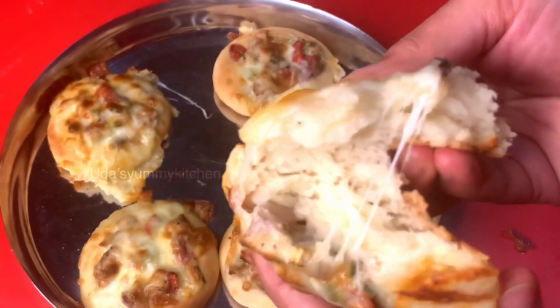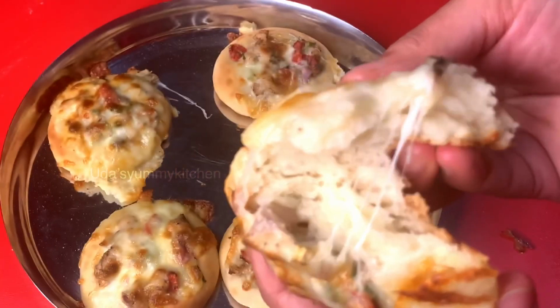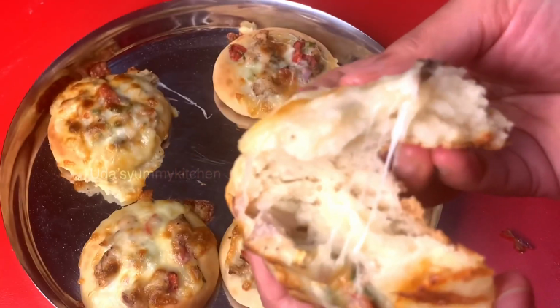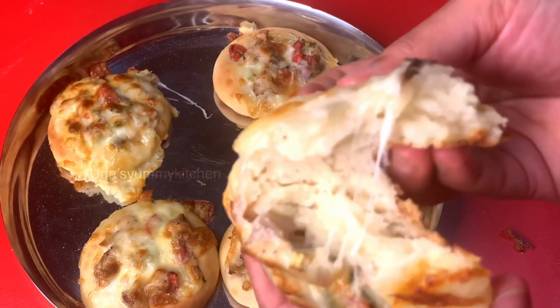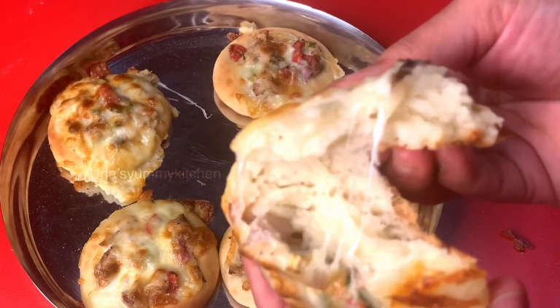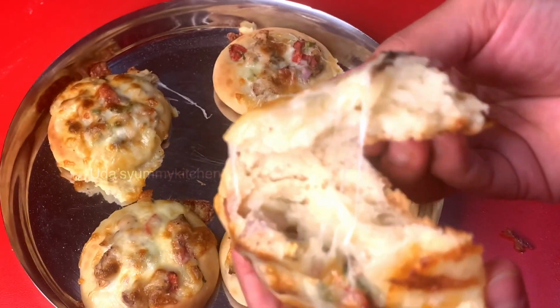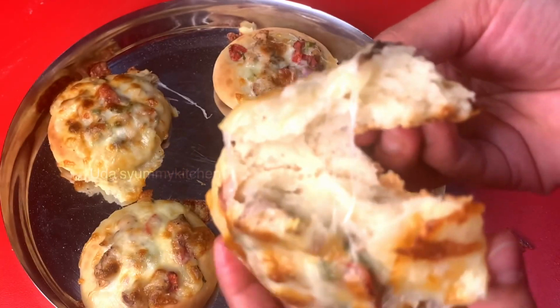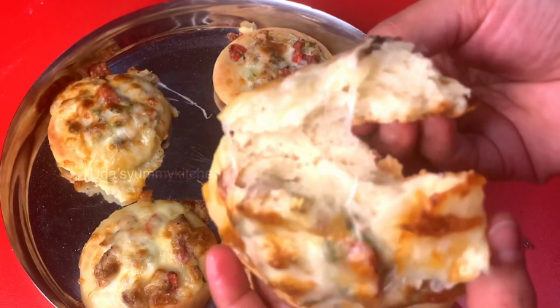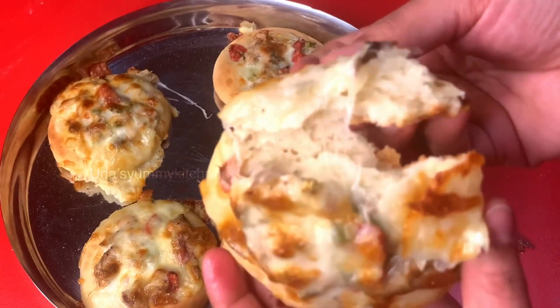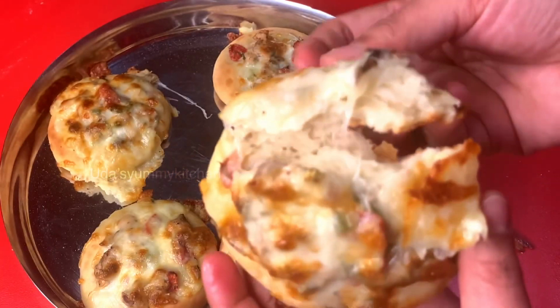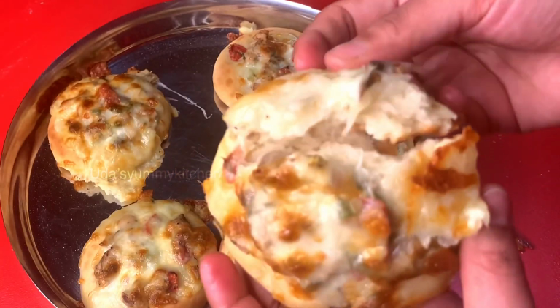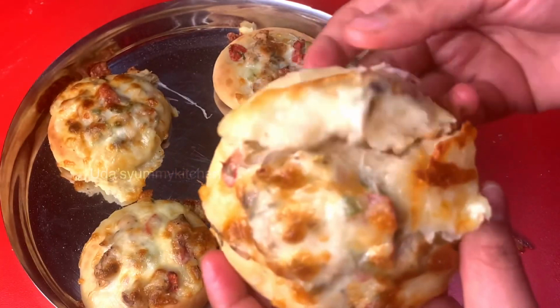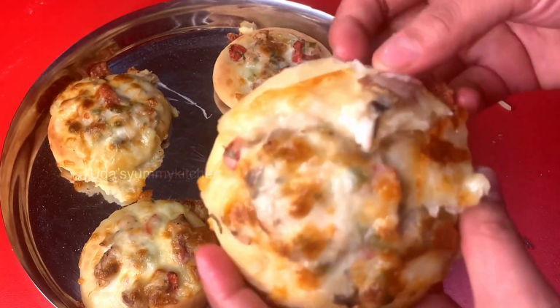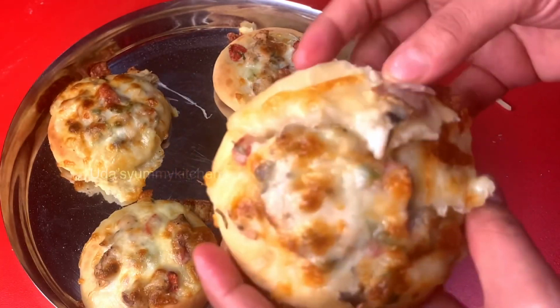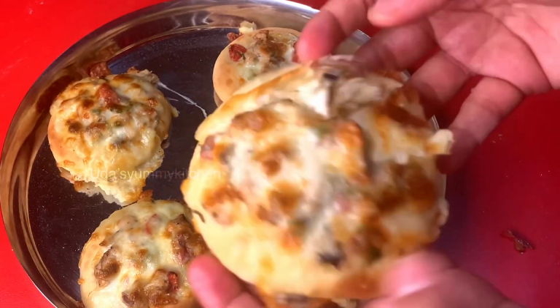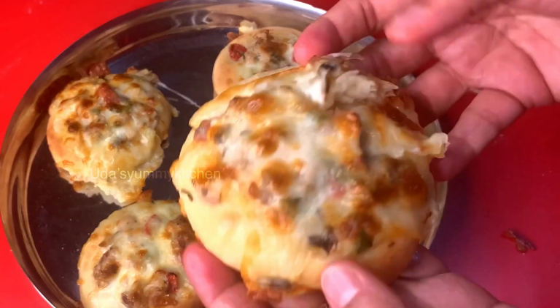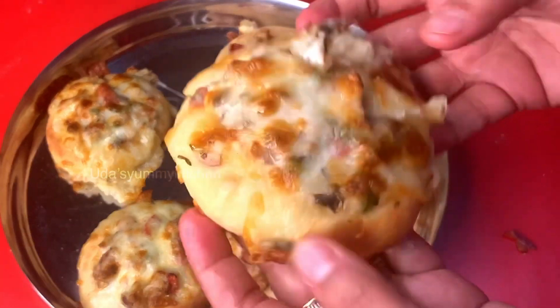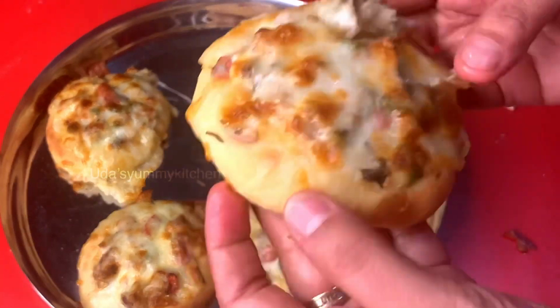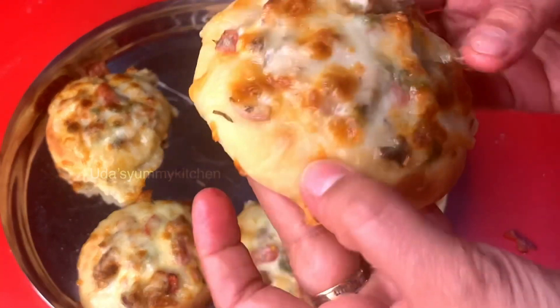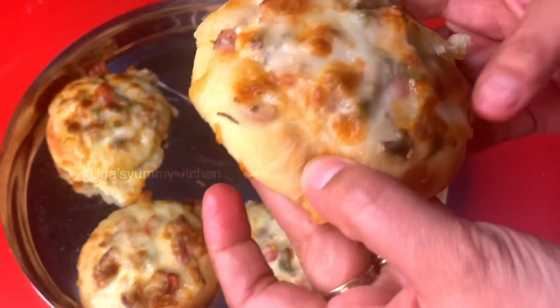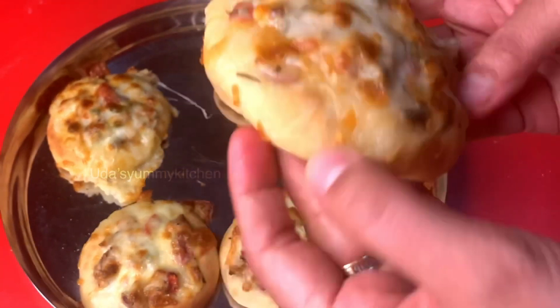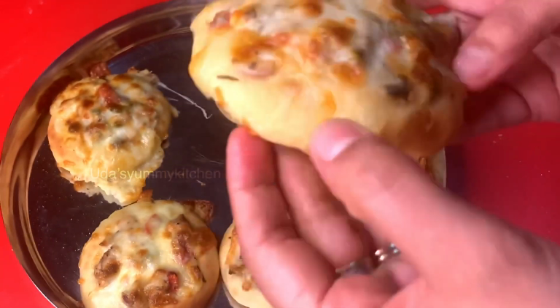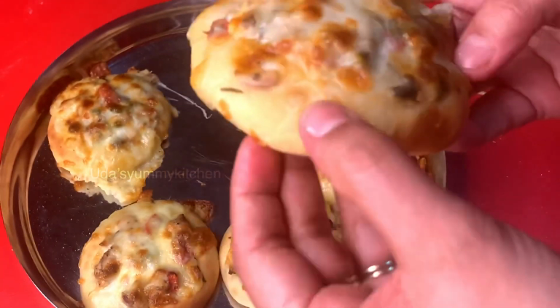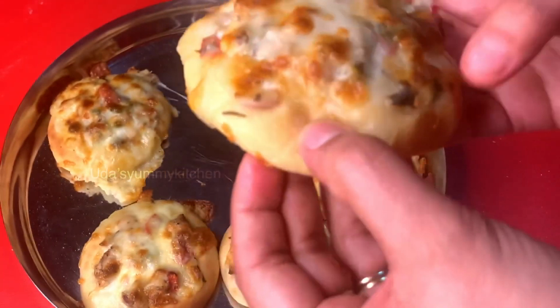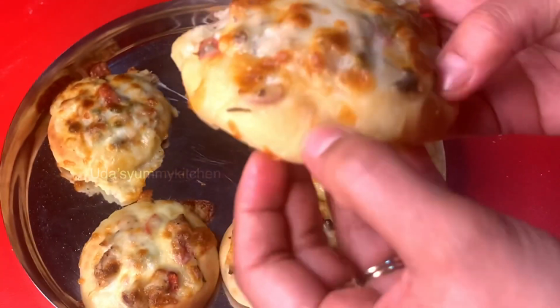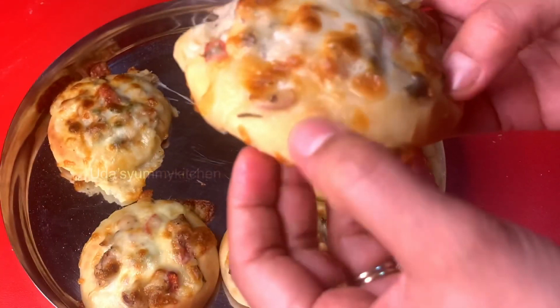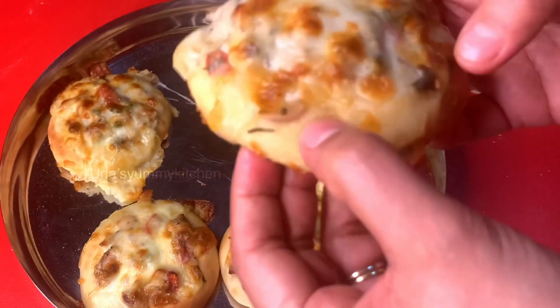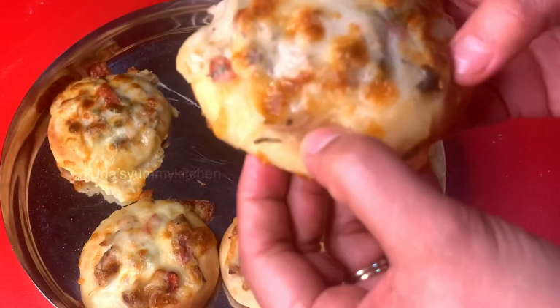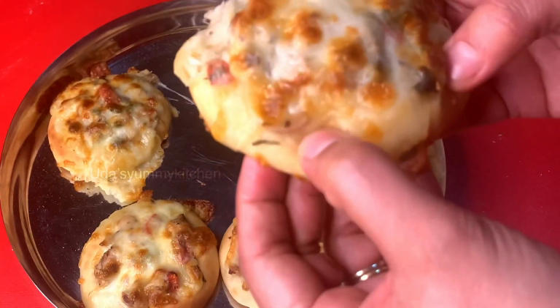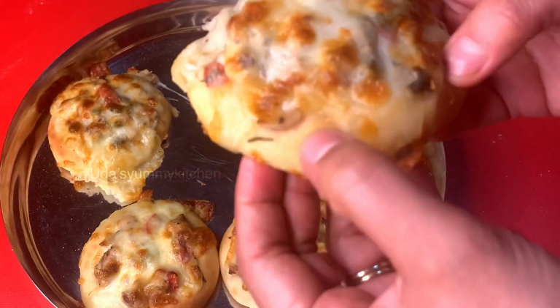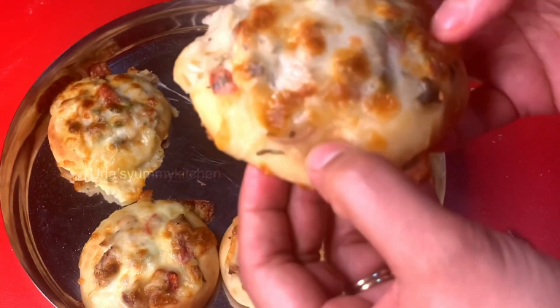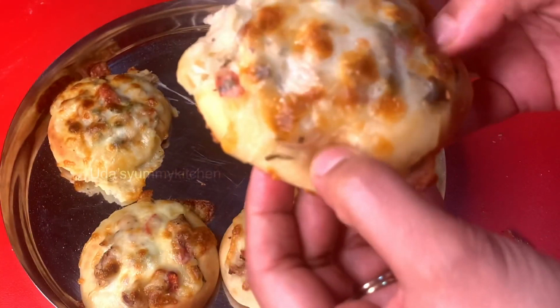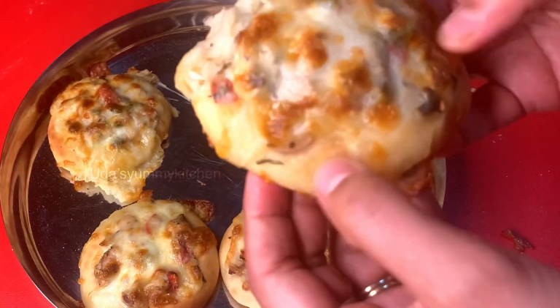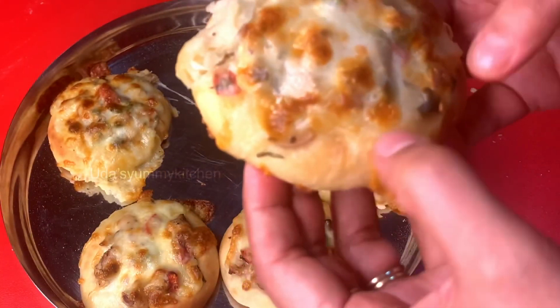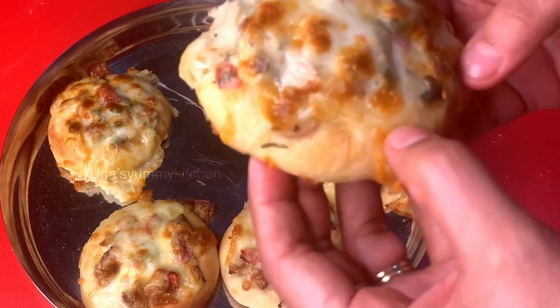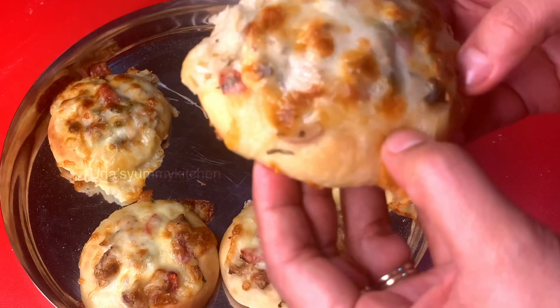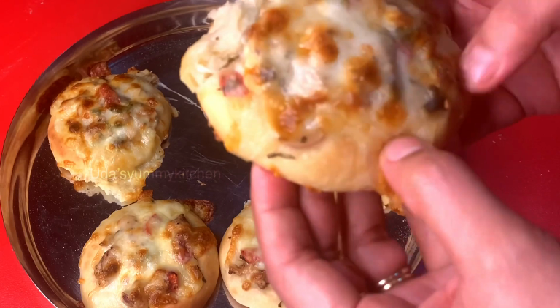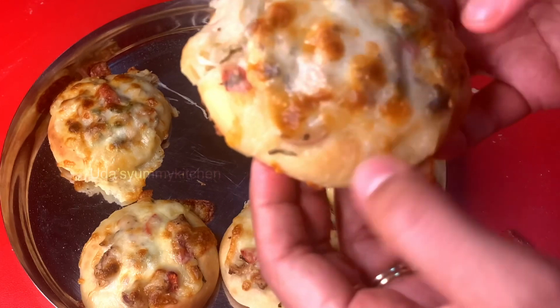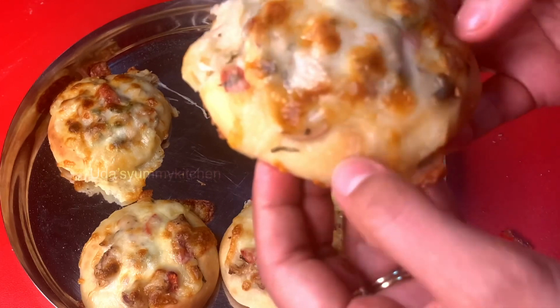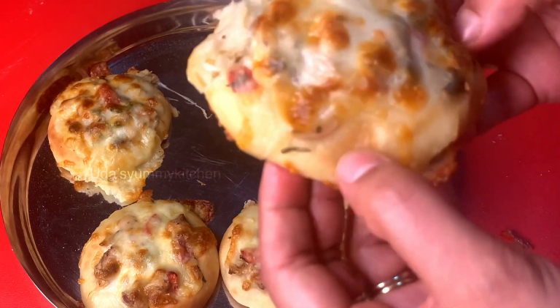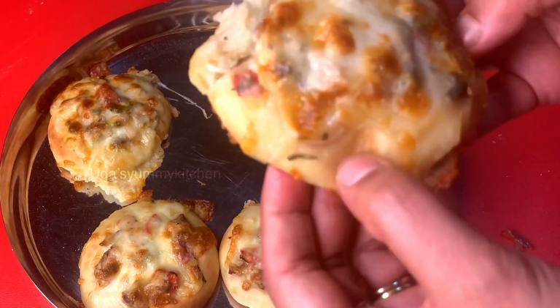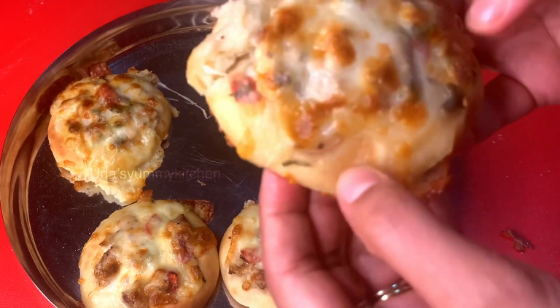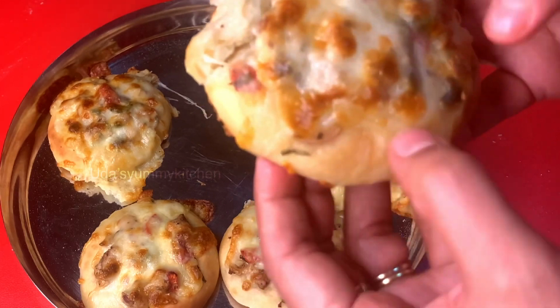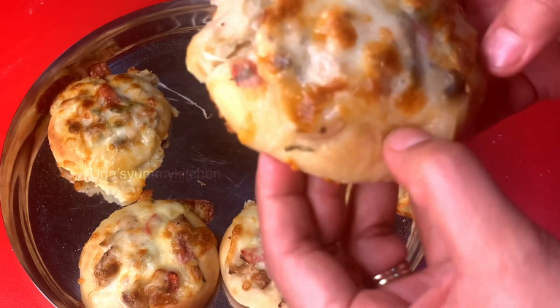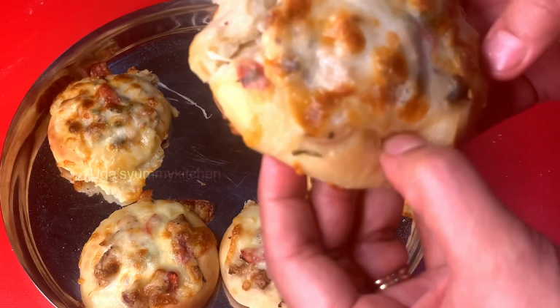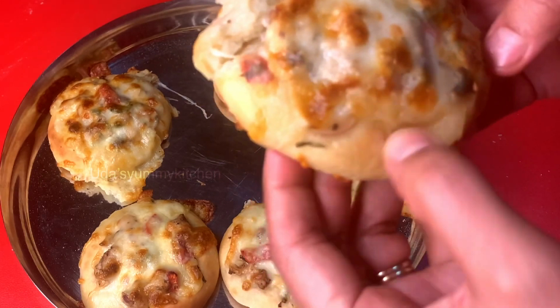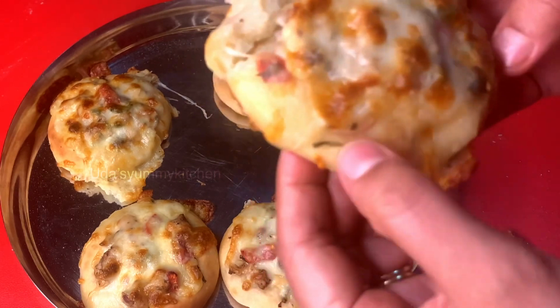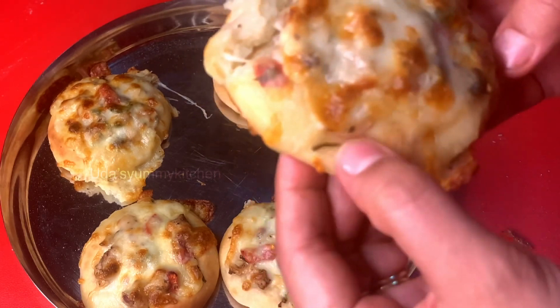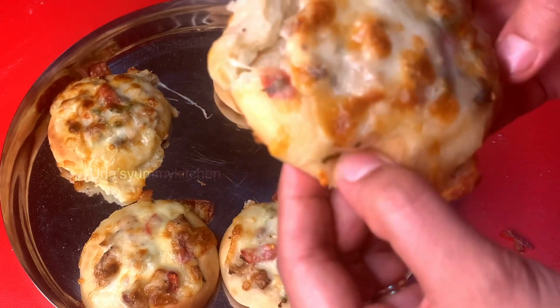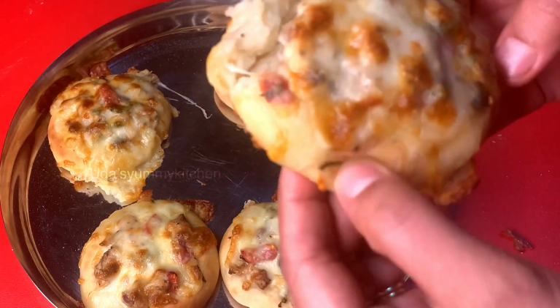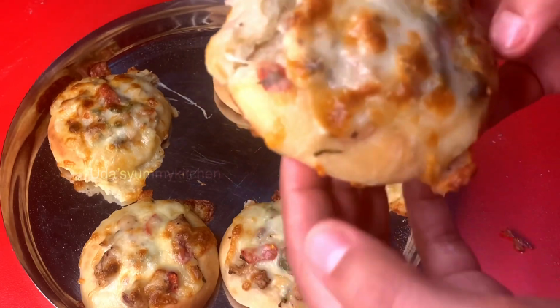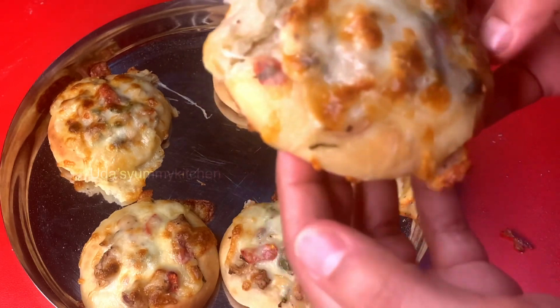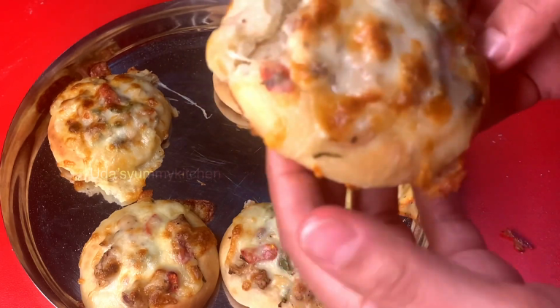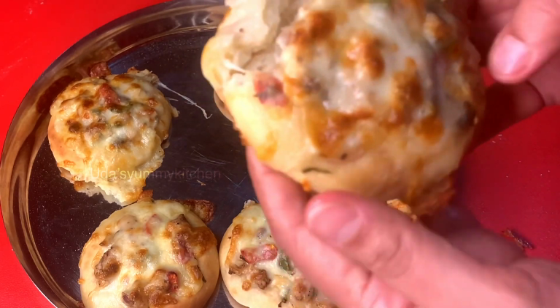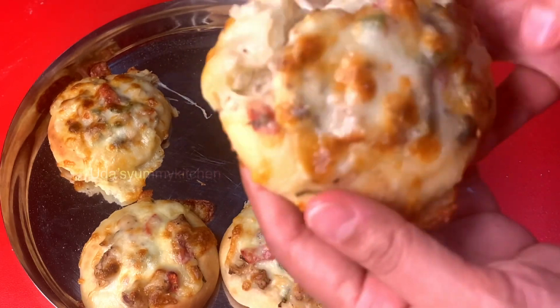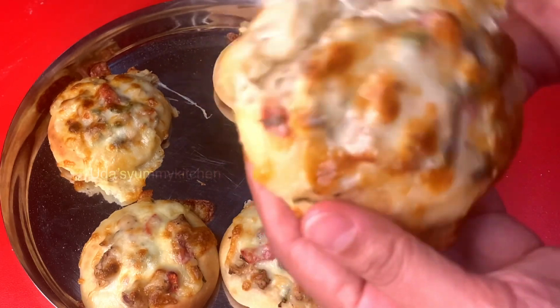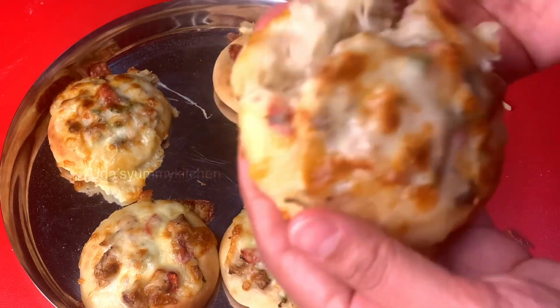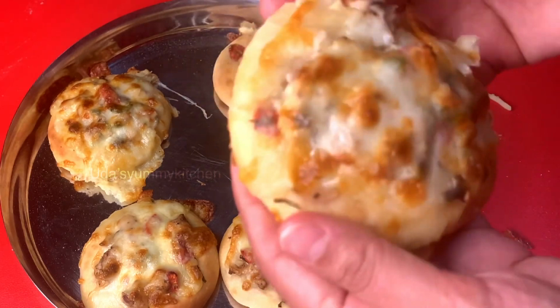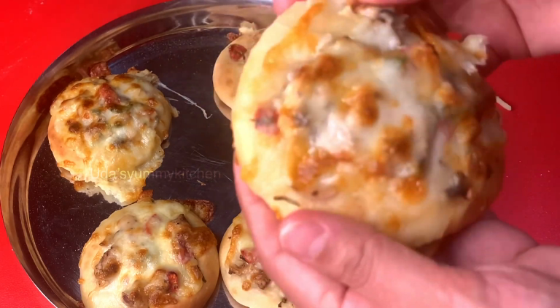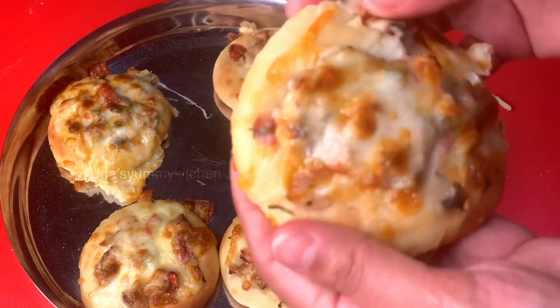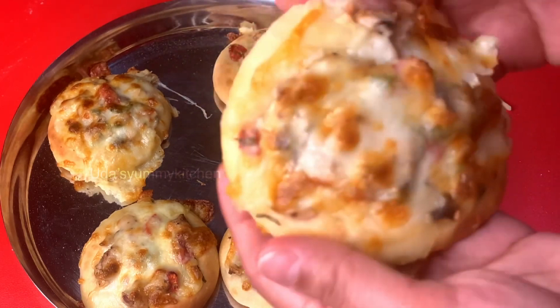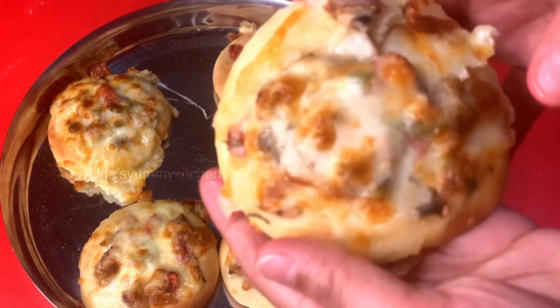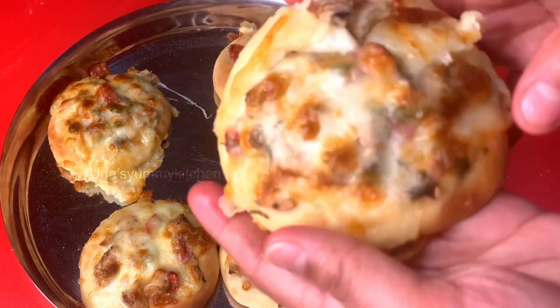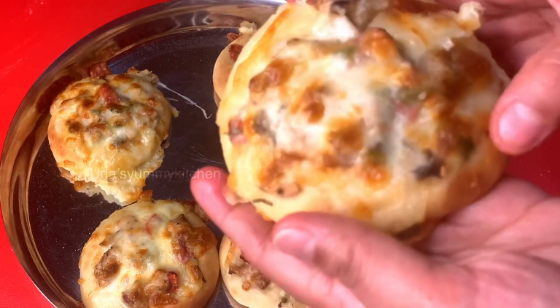Now we can do this very soft and simple.